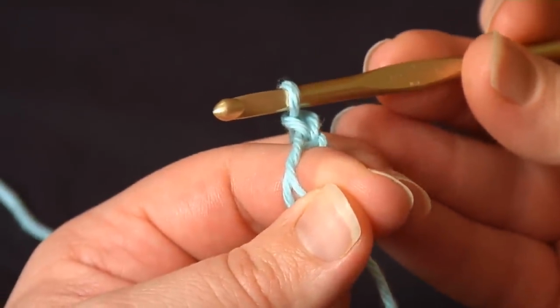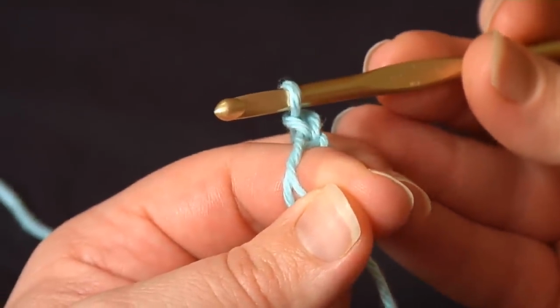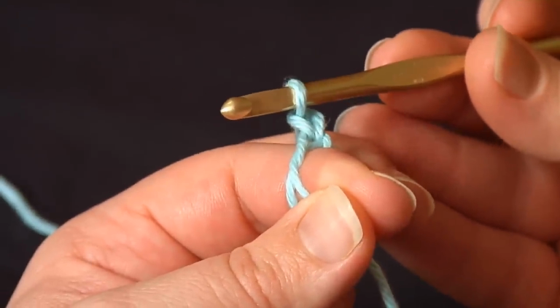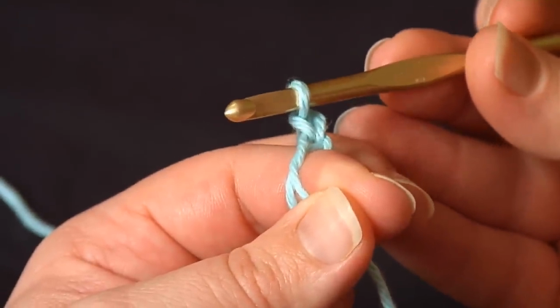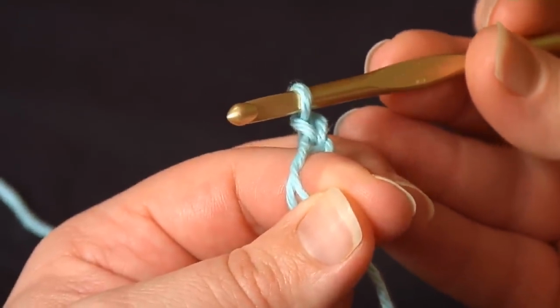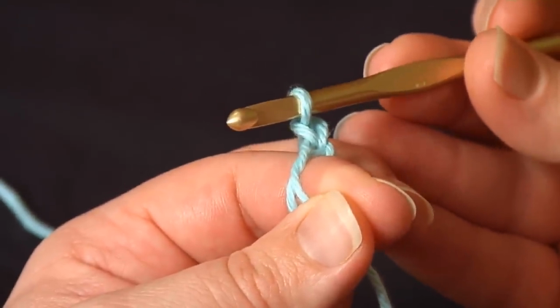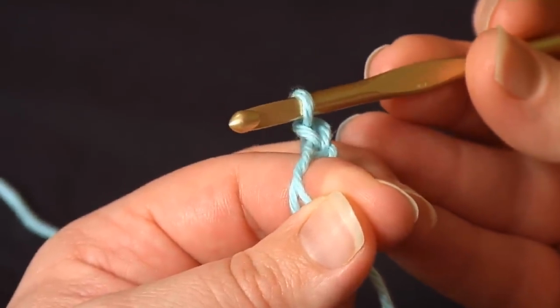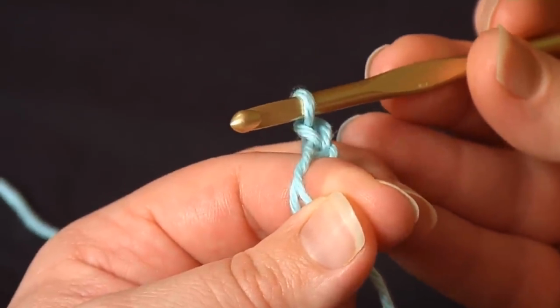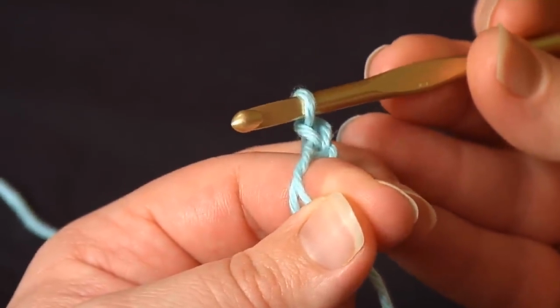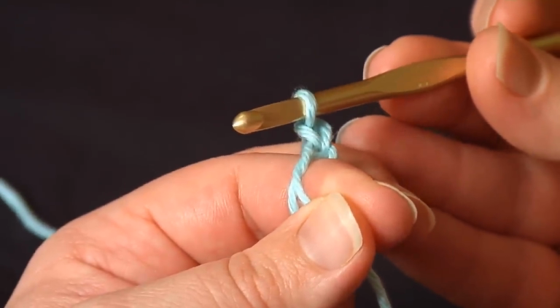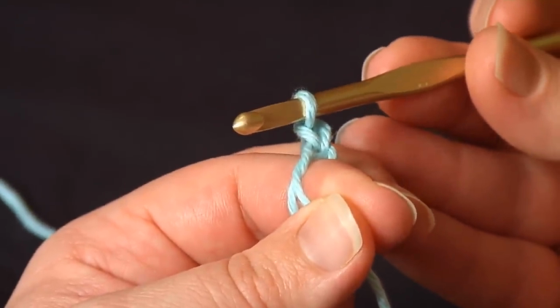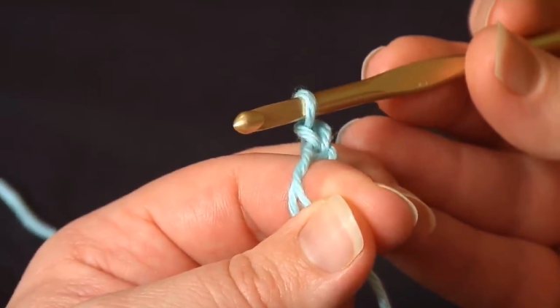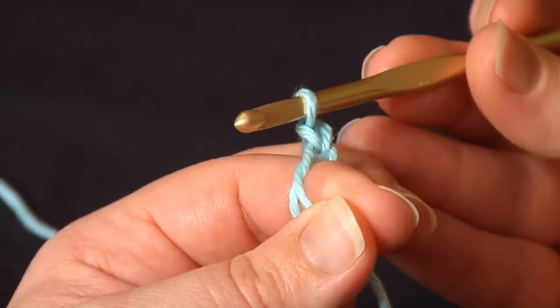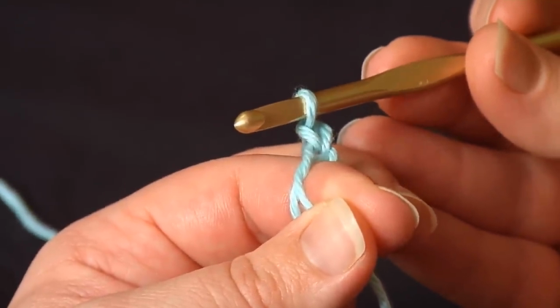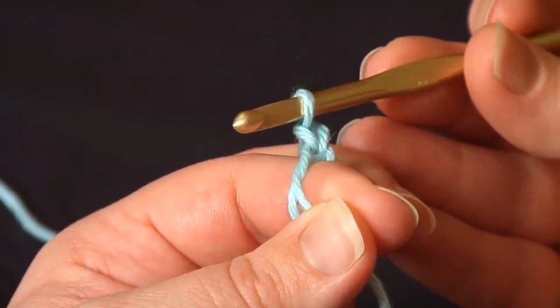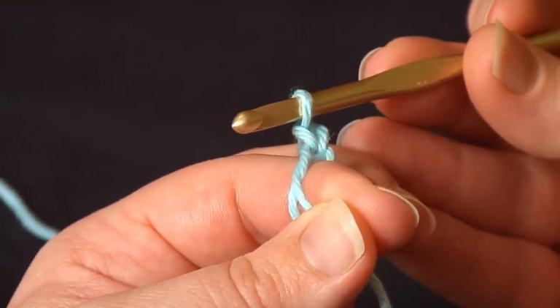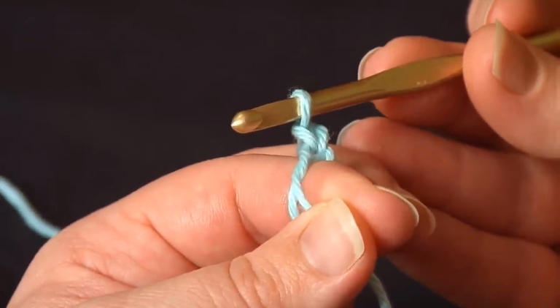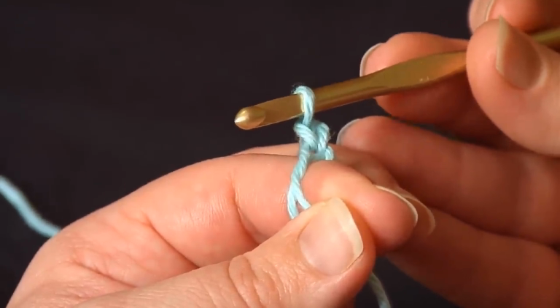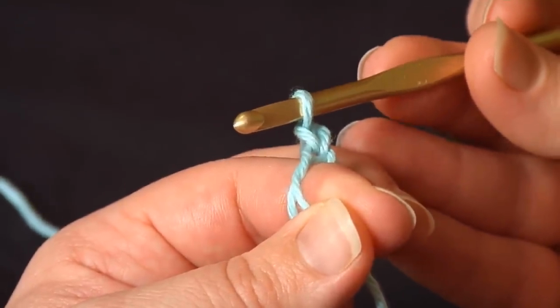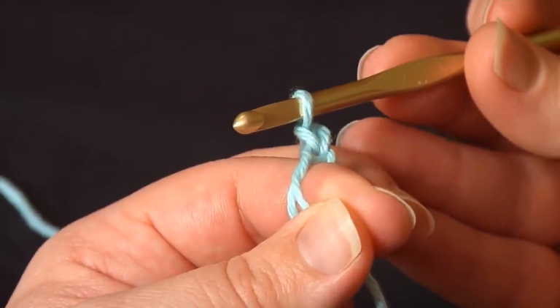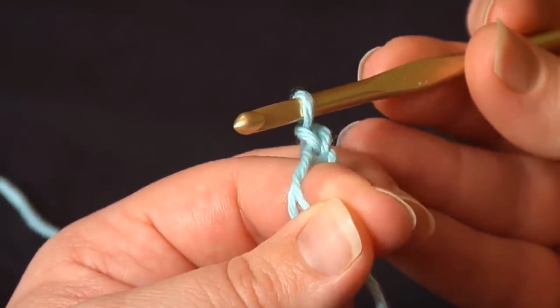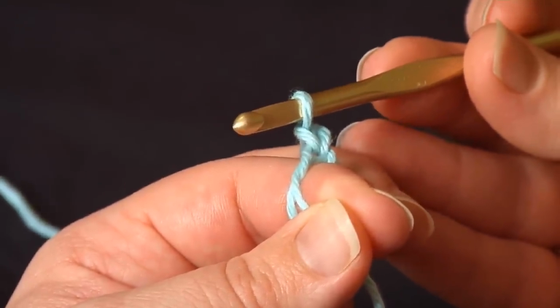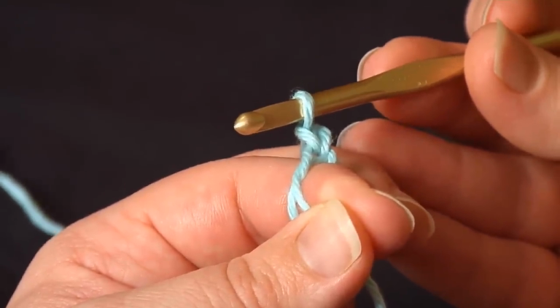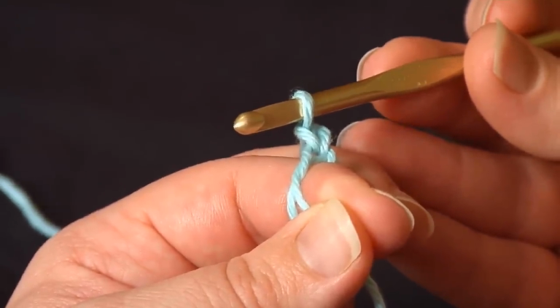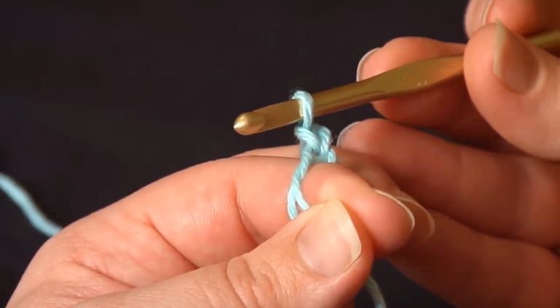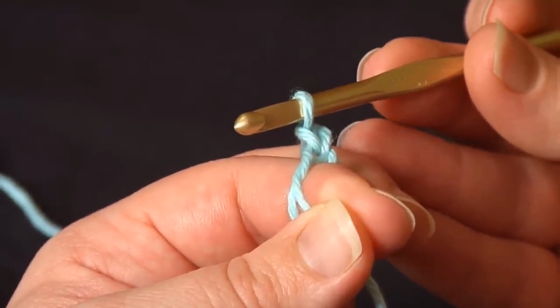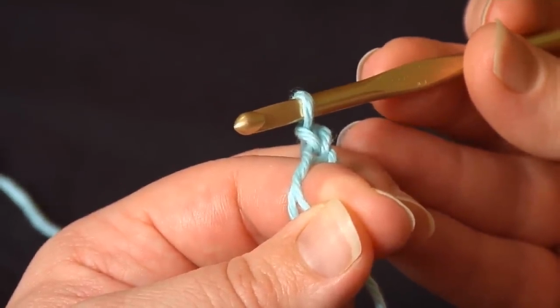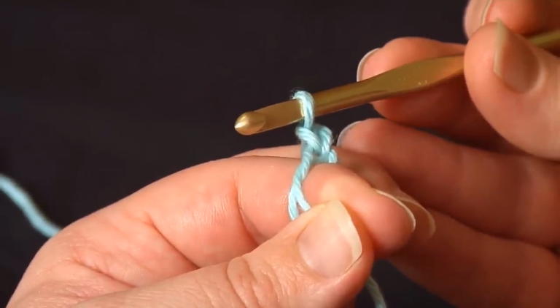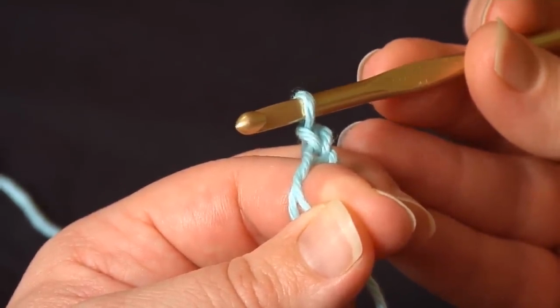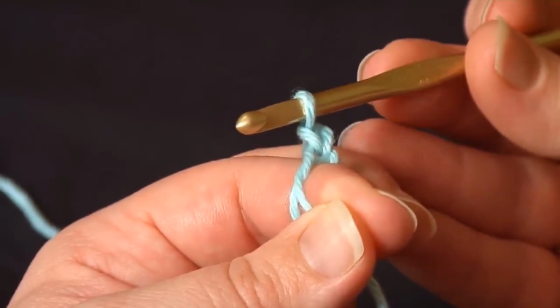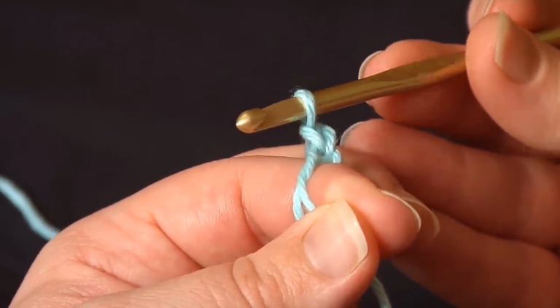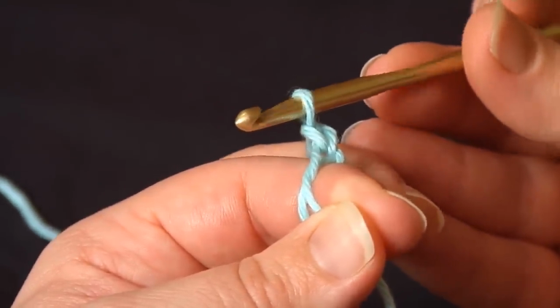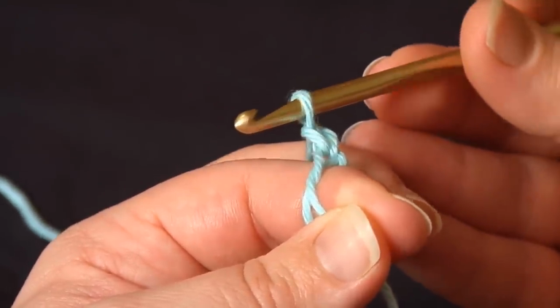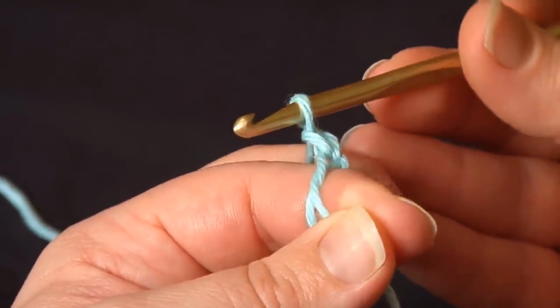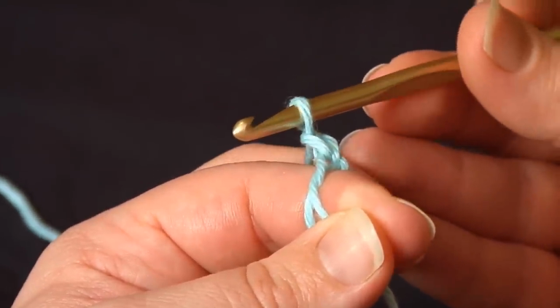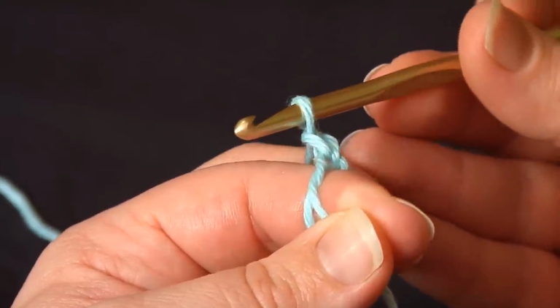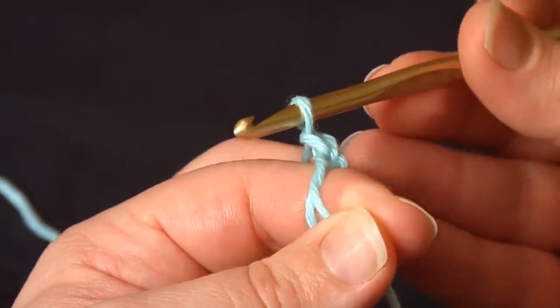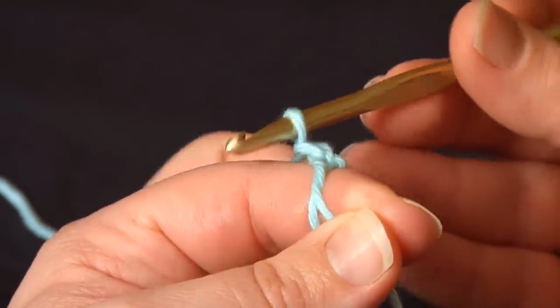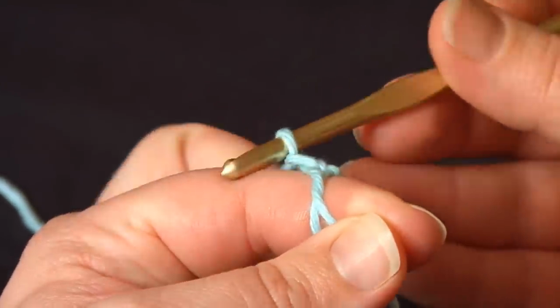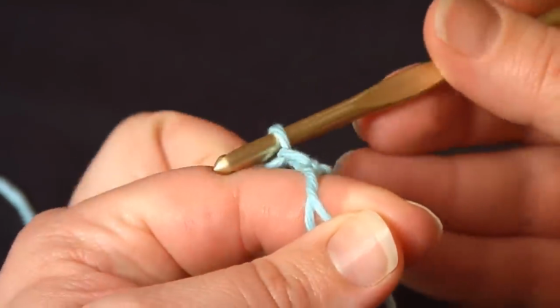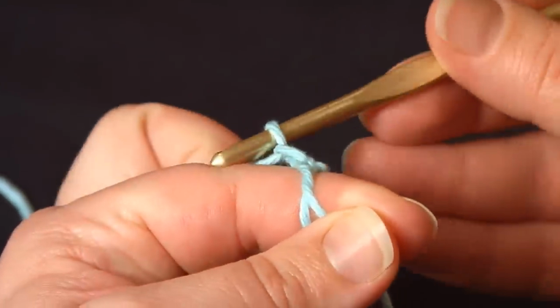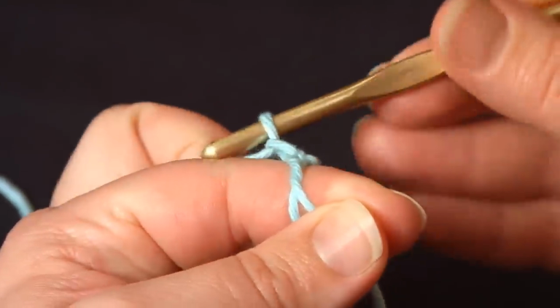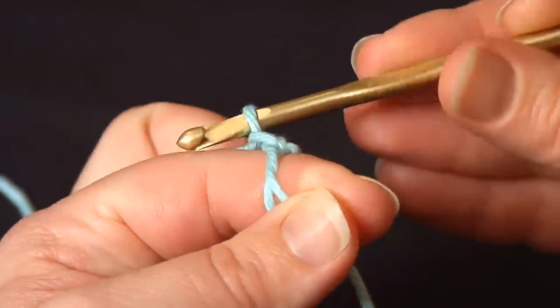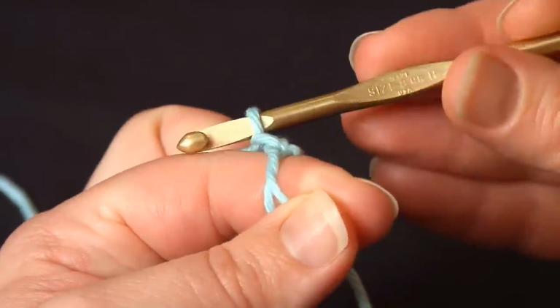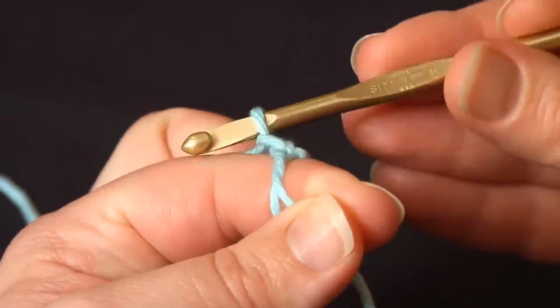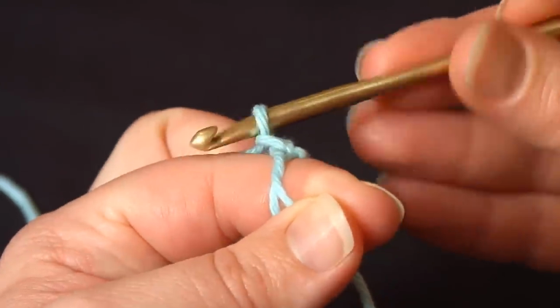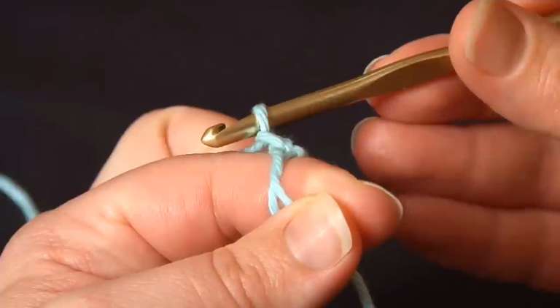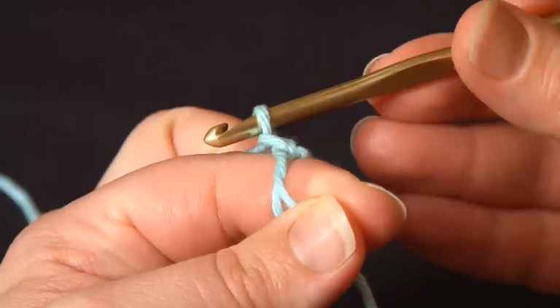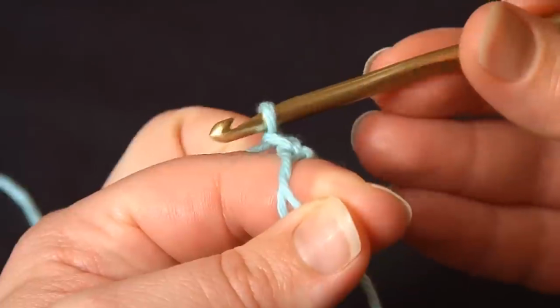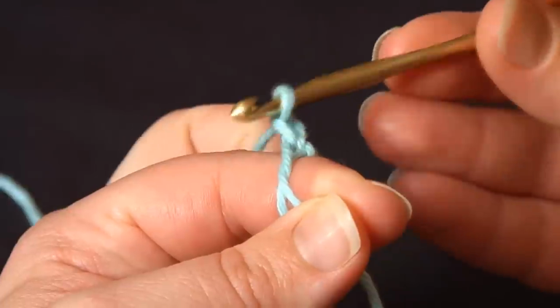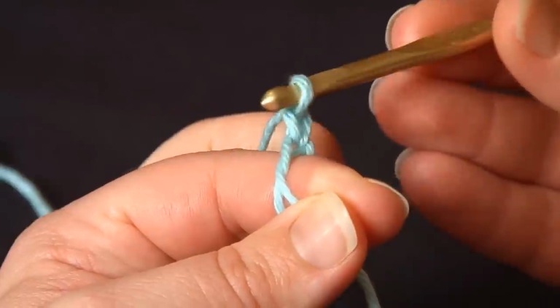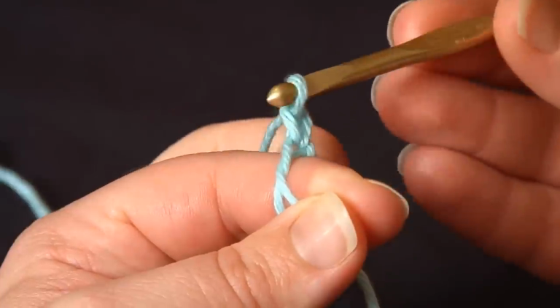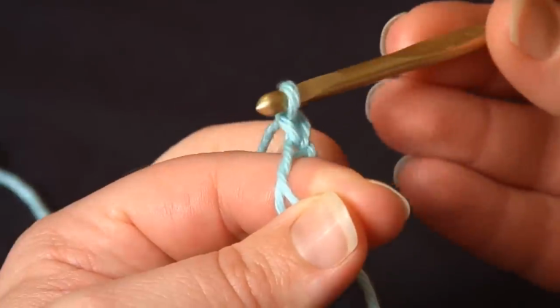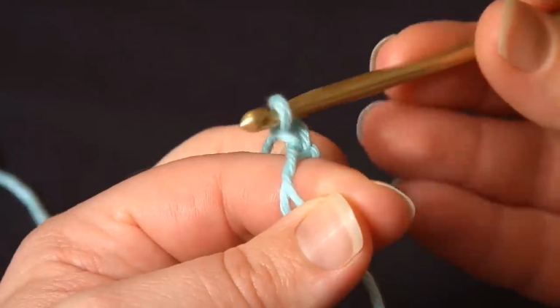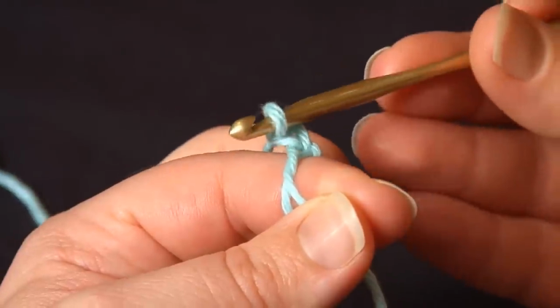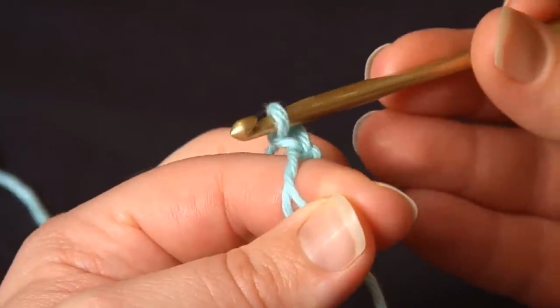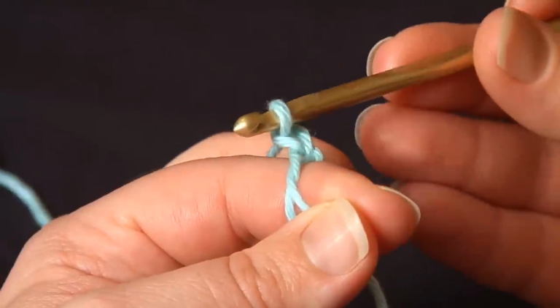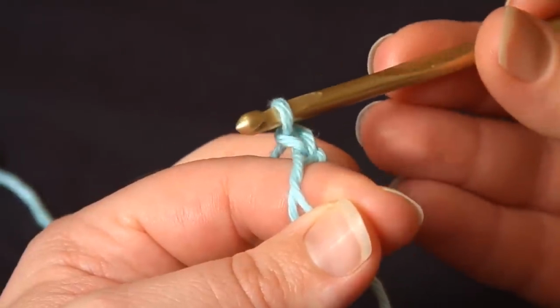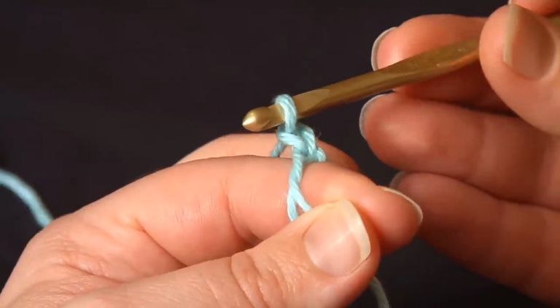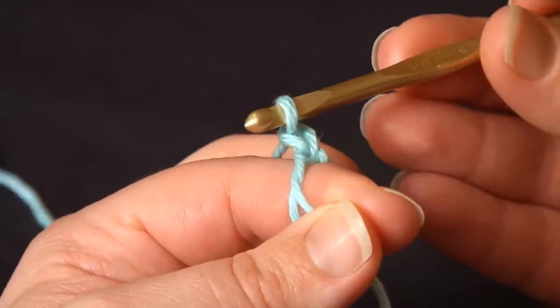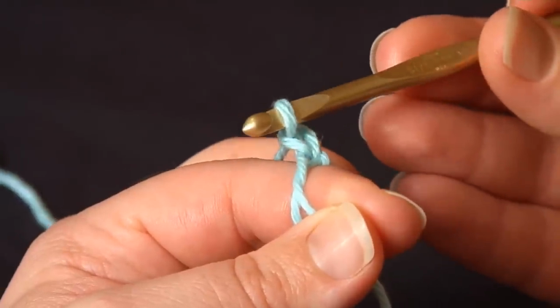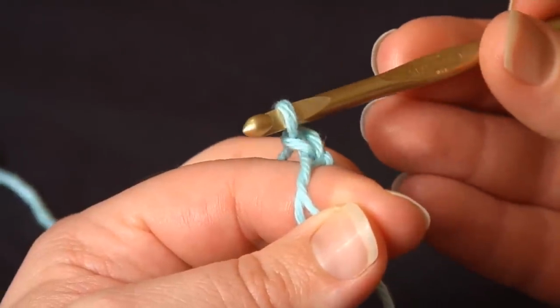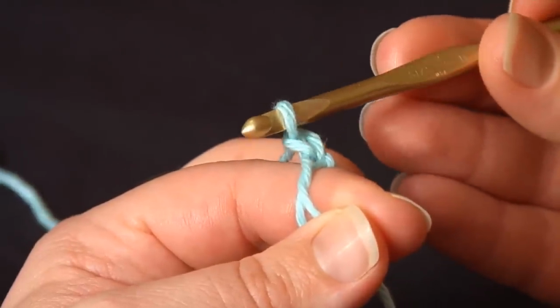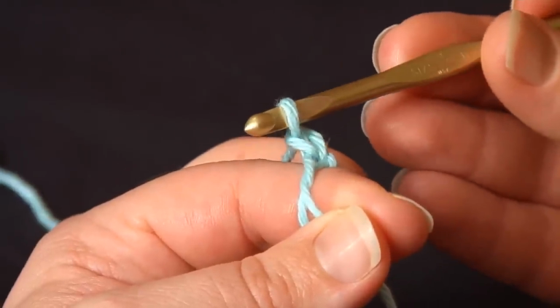Assuming I'm making single crochets, I'm ready to start crocheting. If I was making double crochets, I'd chain again, whatever the pattern called for.